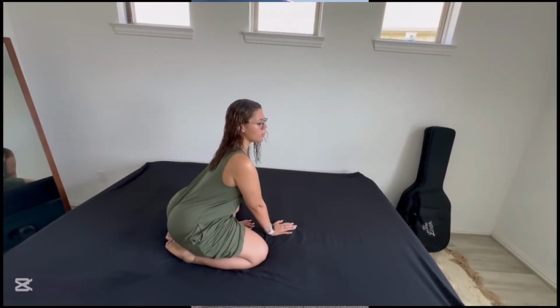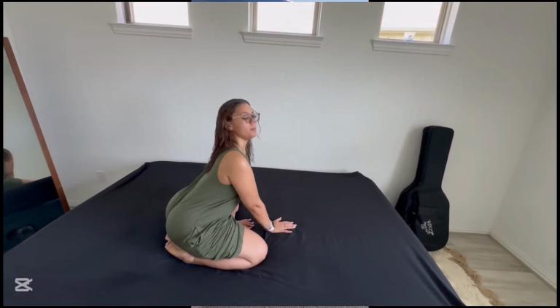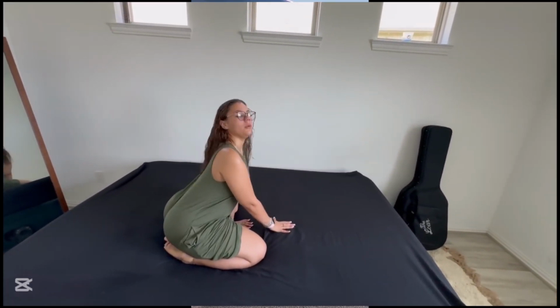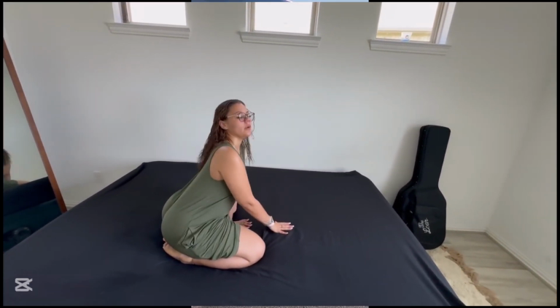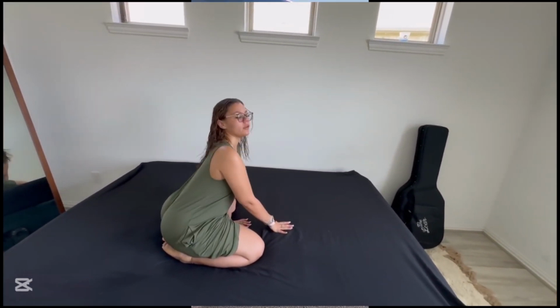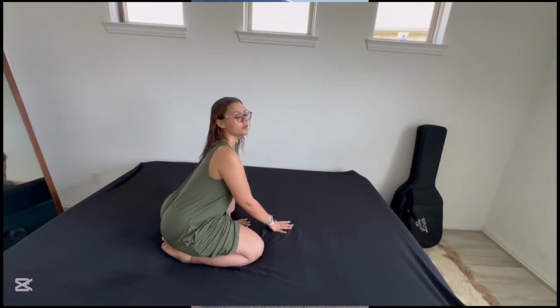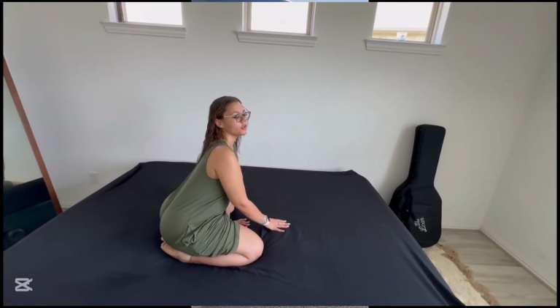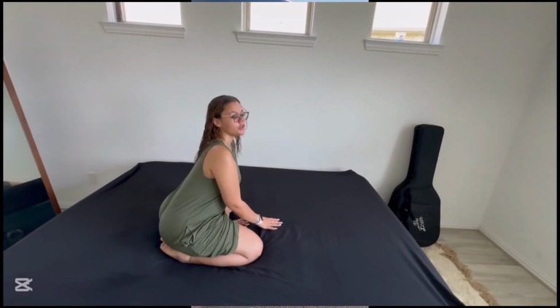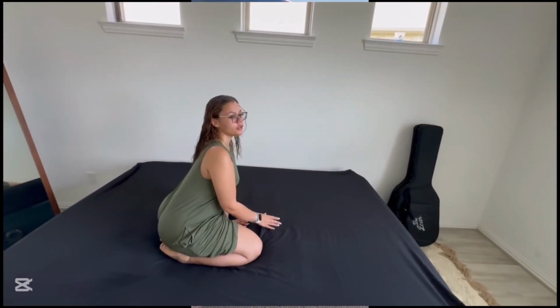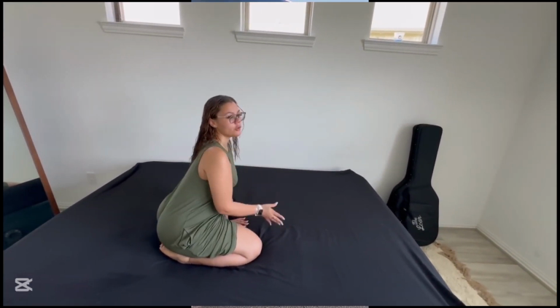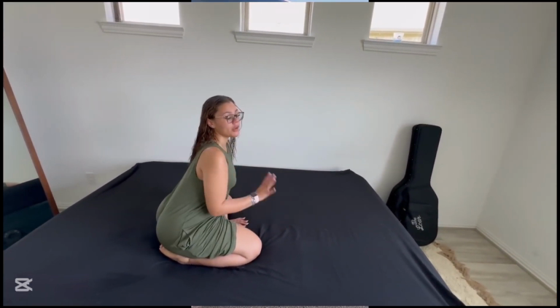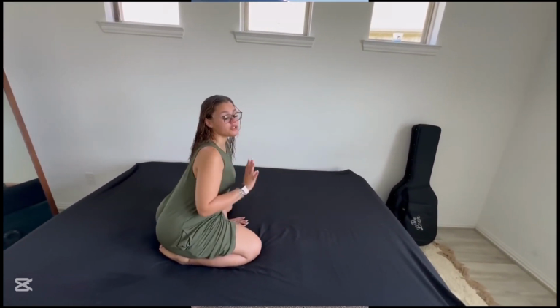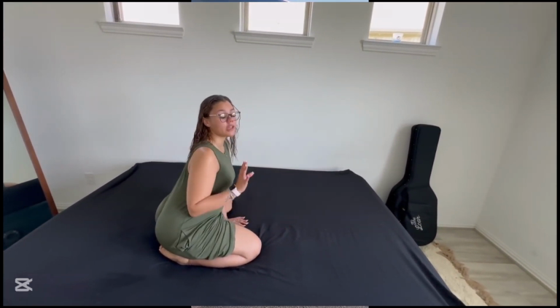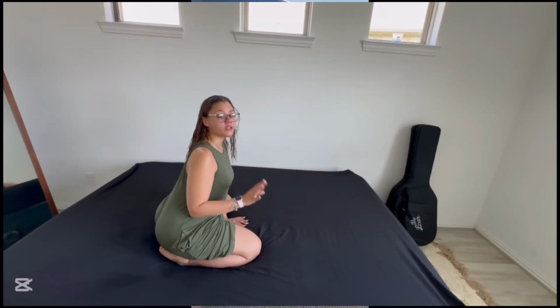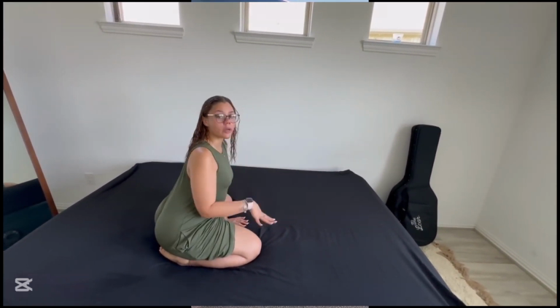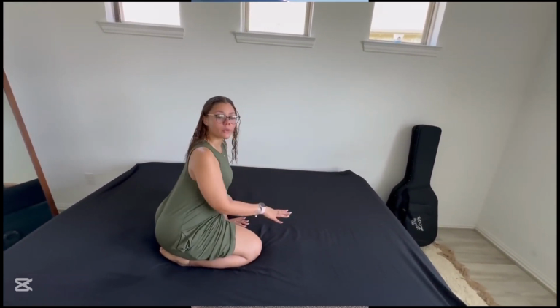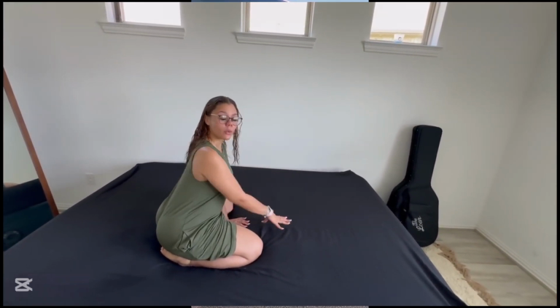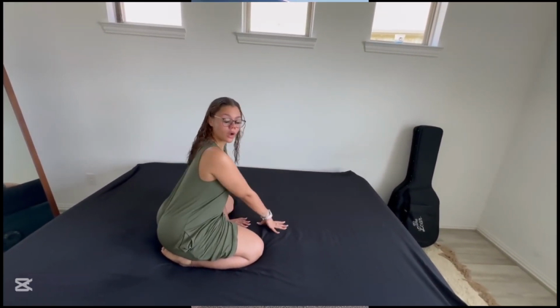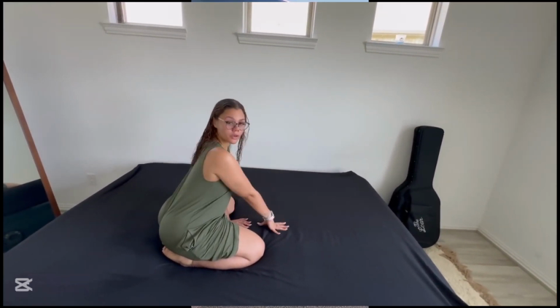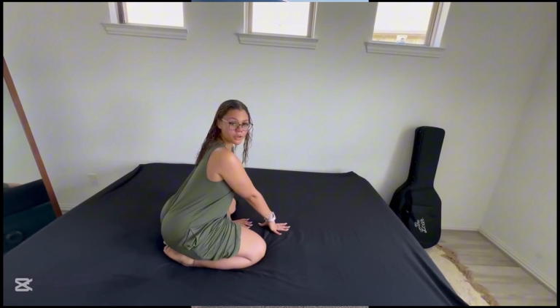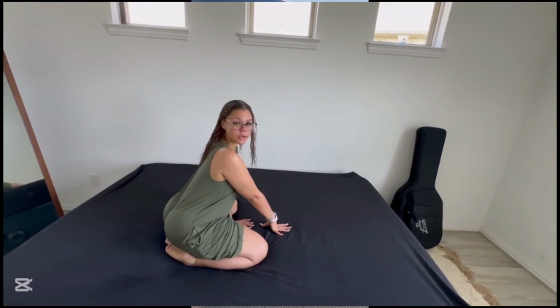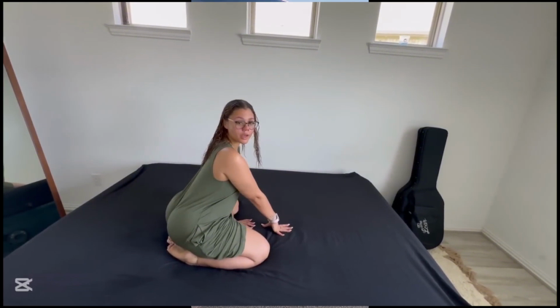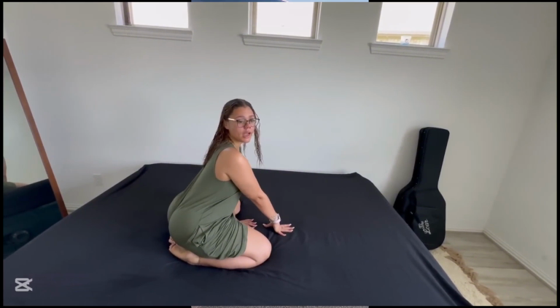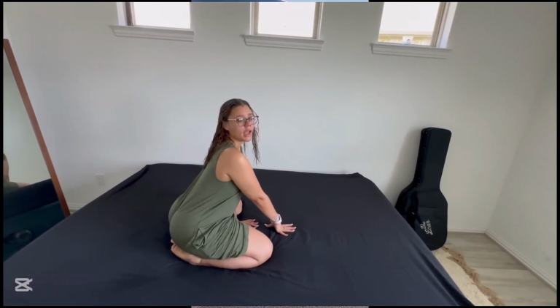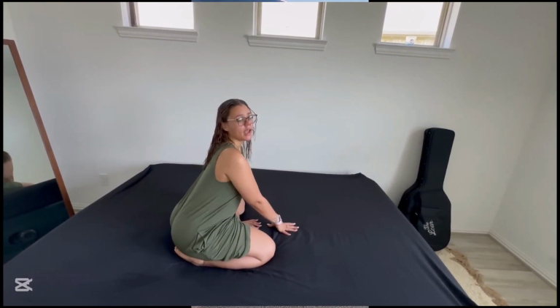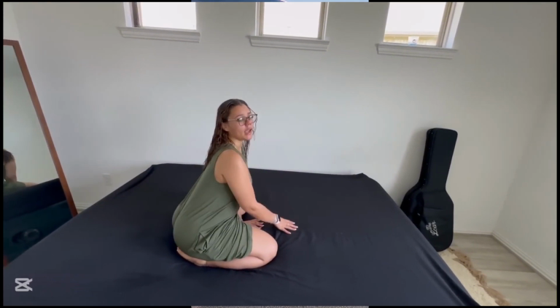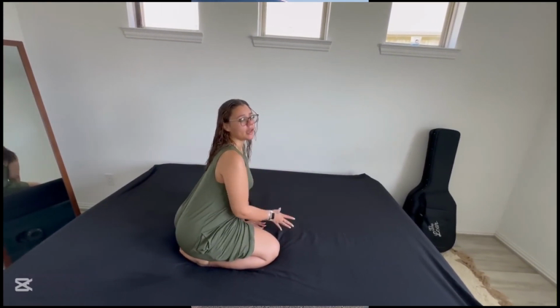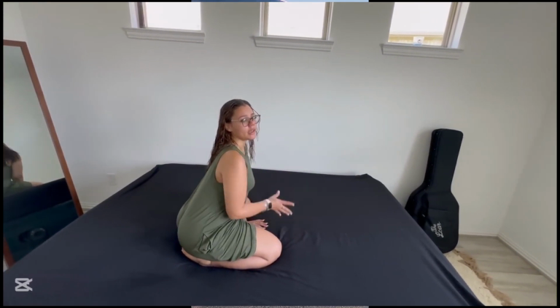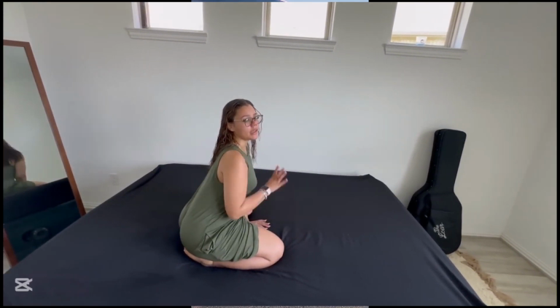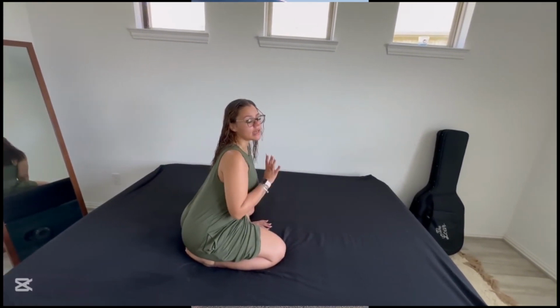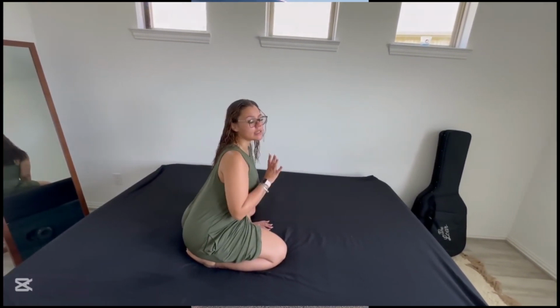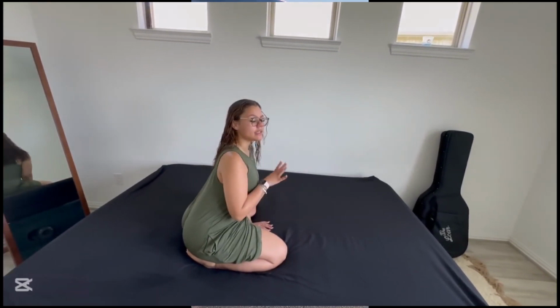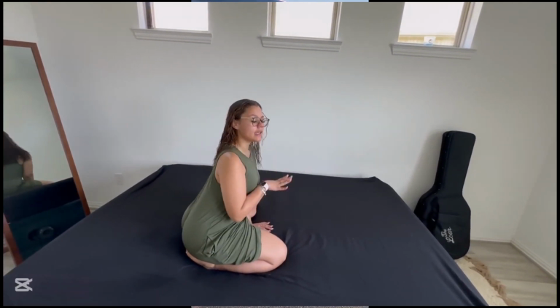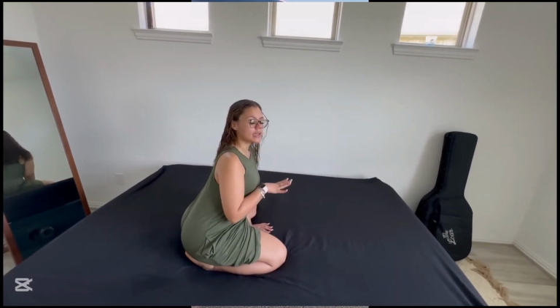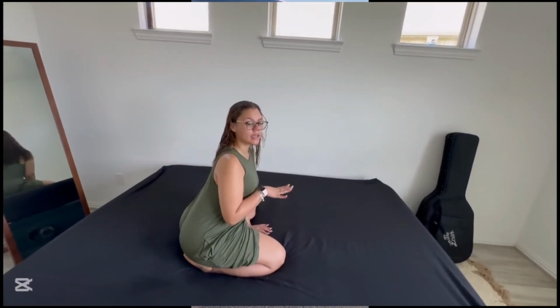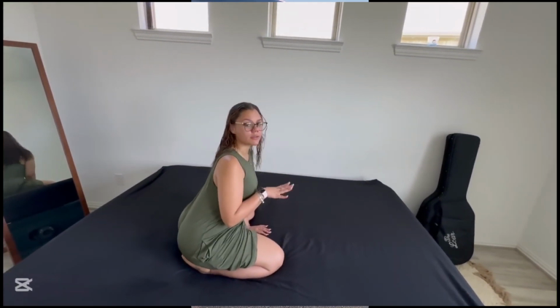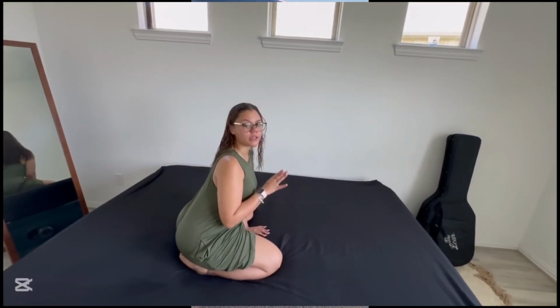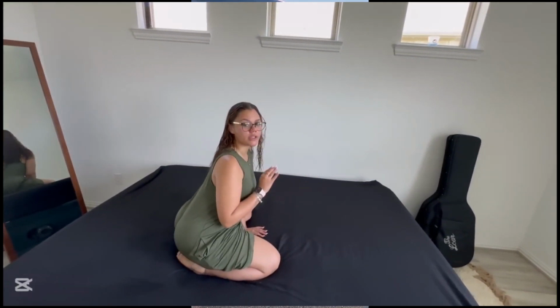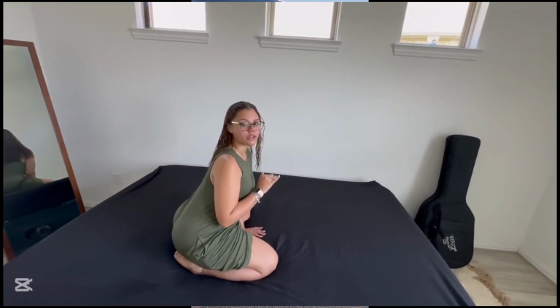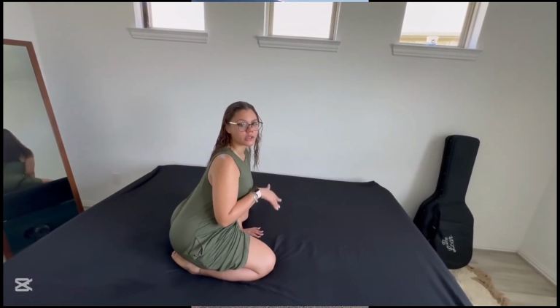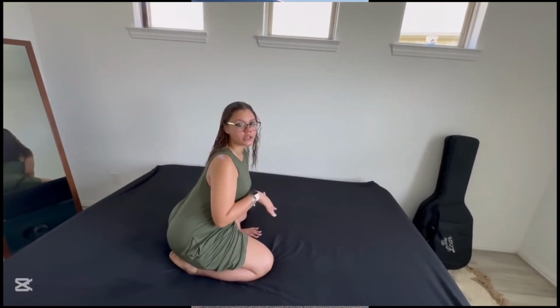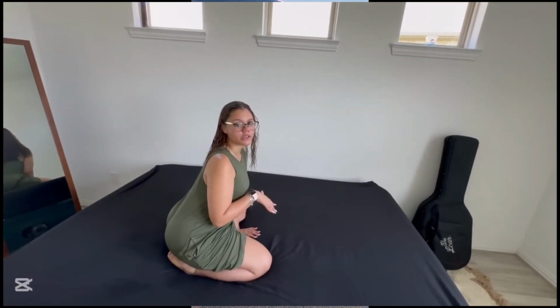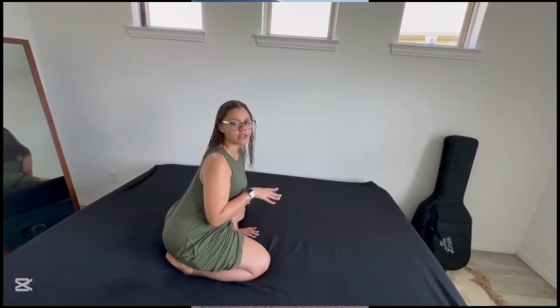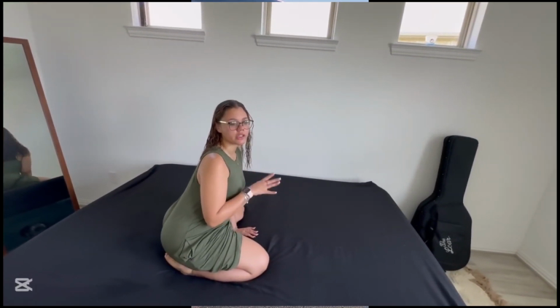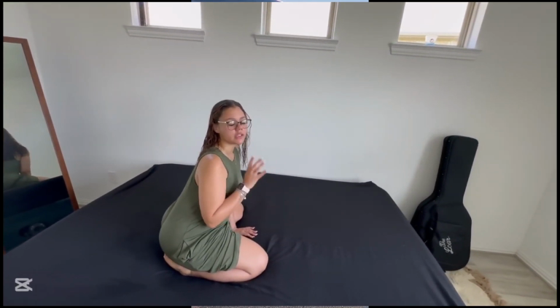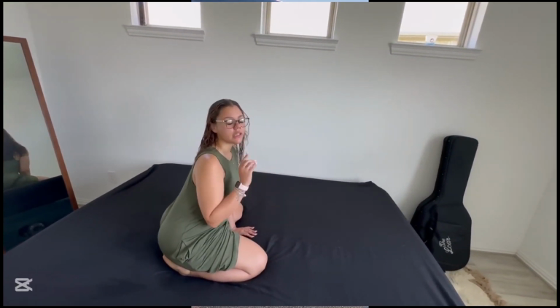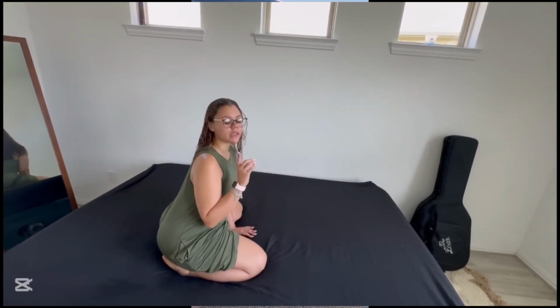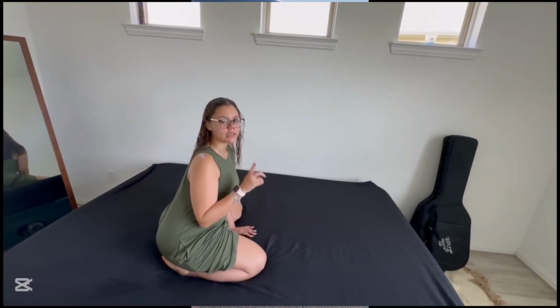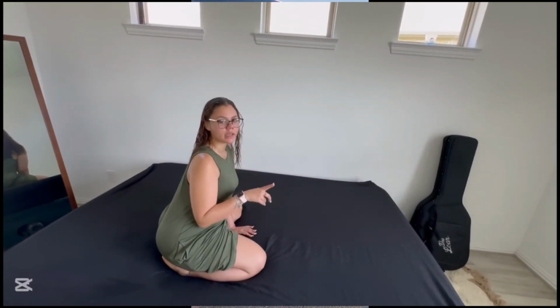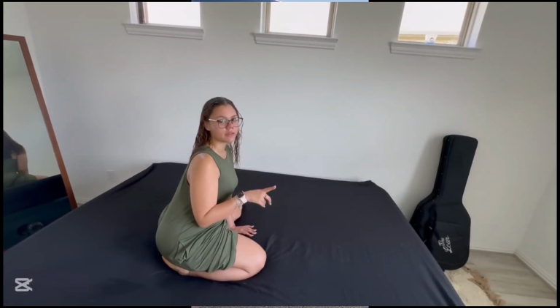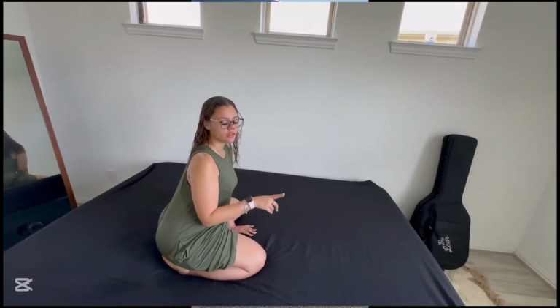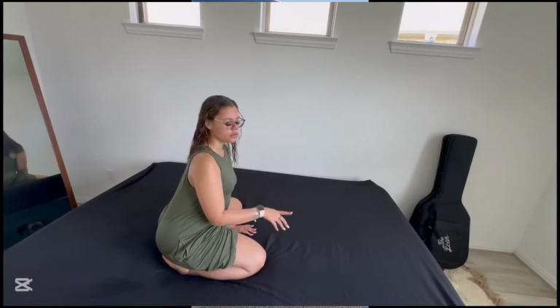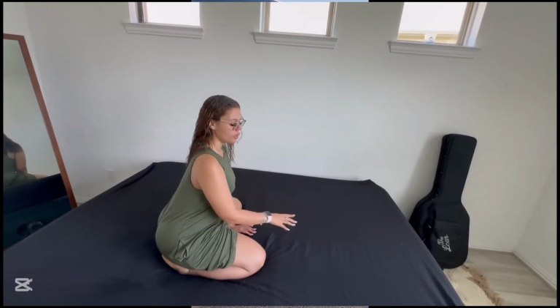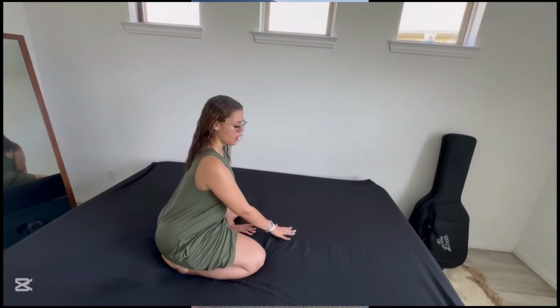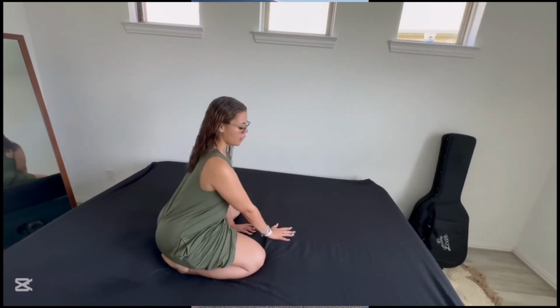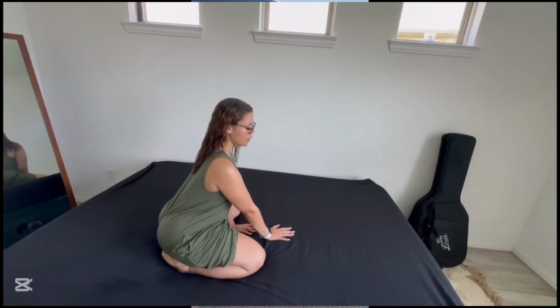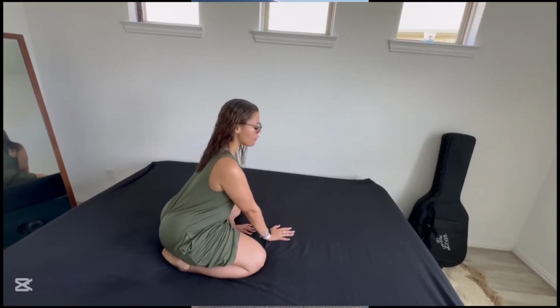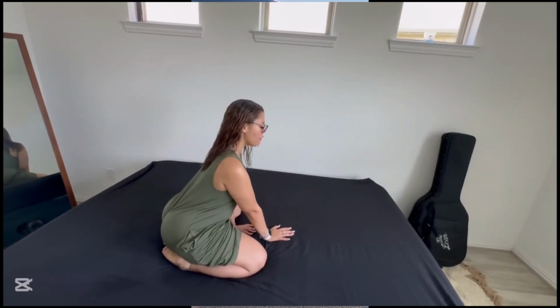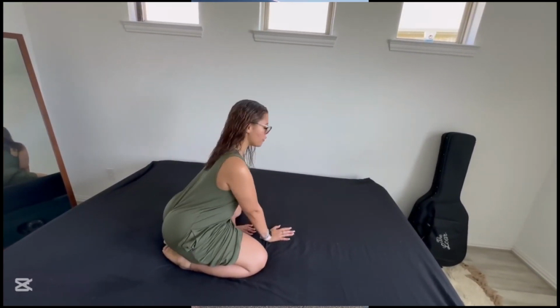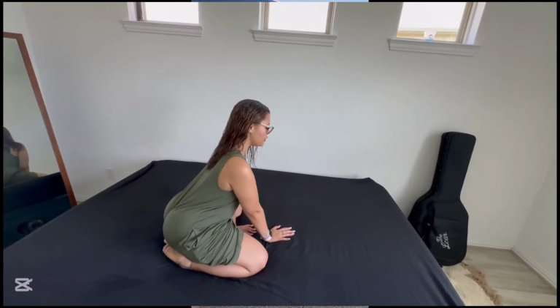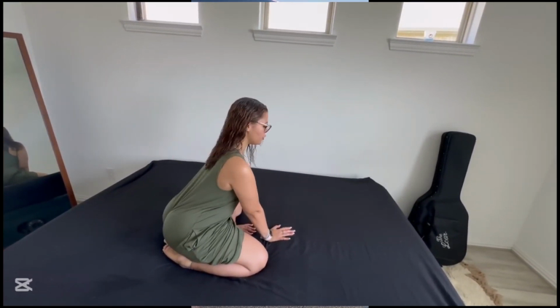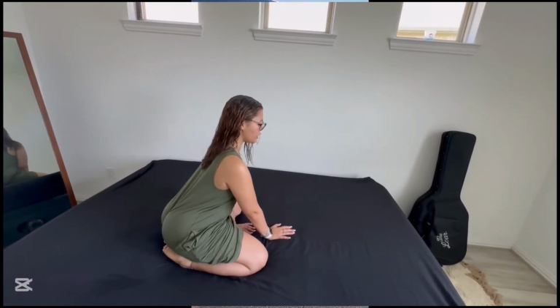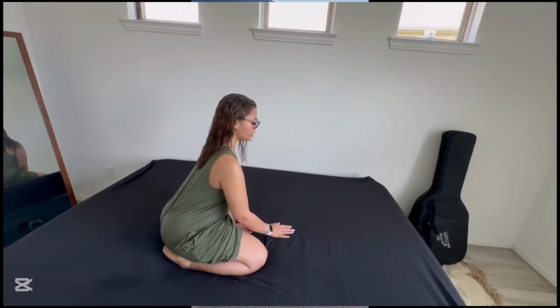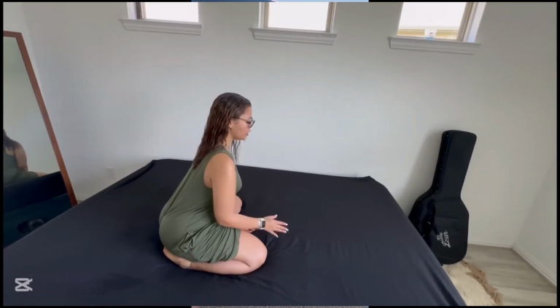Without further ado, make sure you guys grab your water and find a nice setting for these yoga stretches, and let's dive into our first stretch.